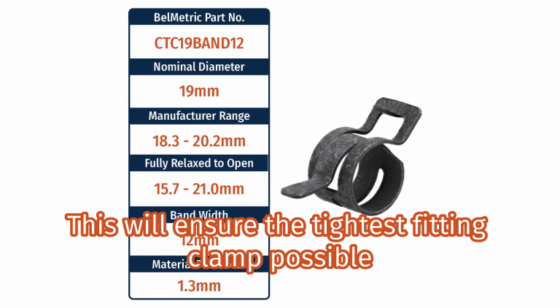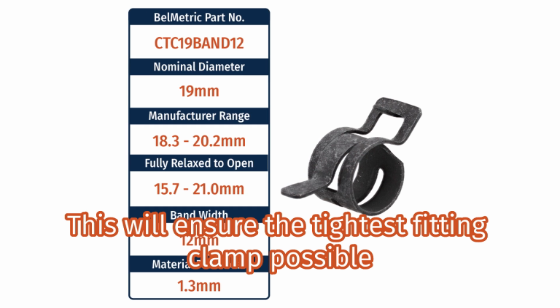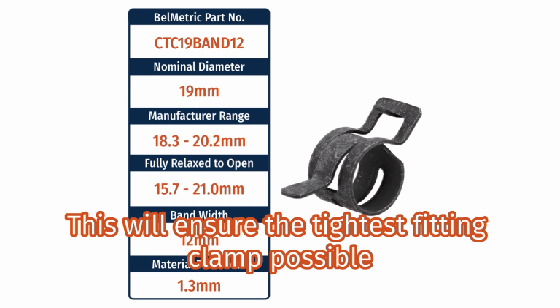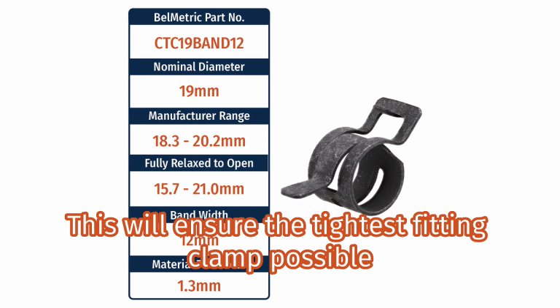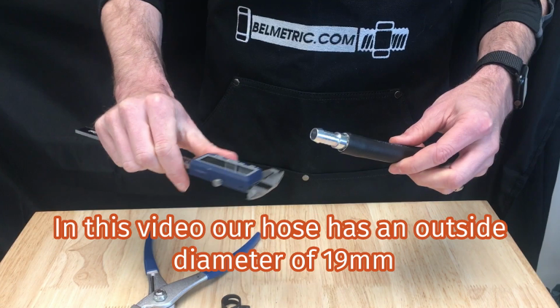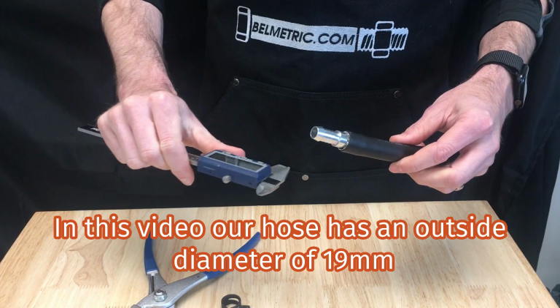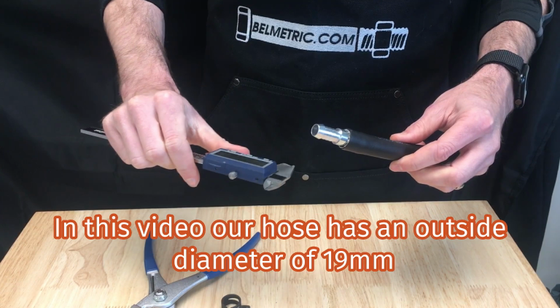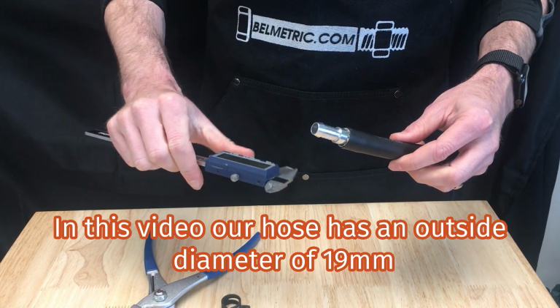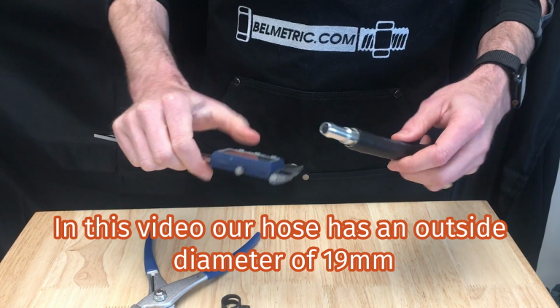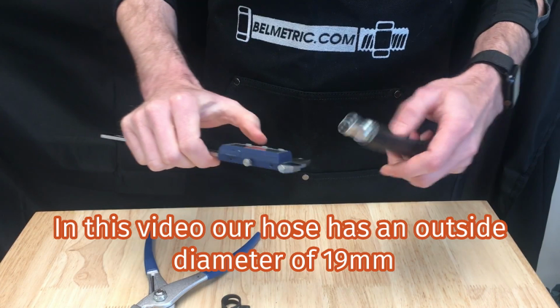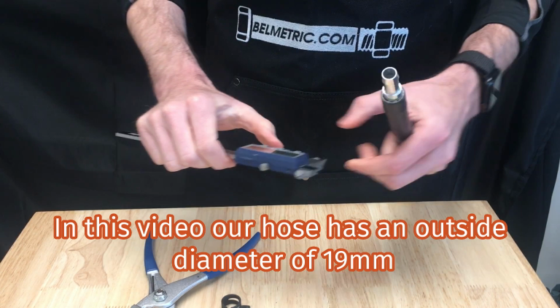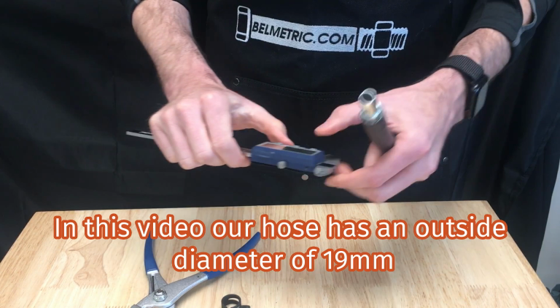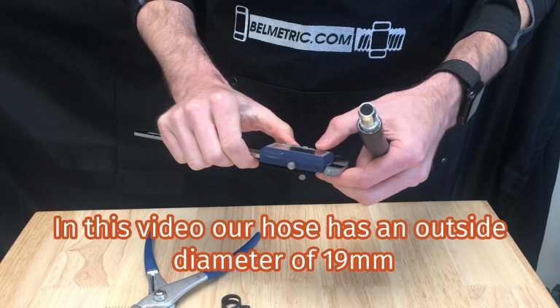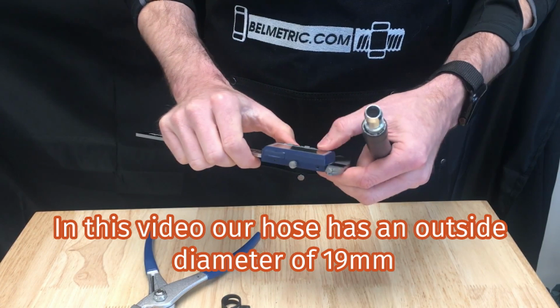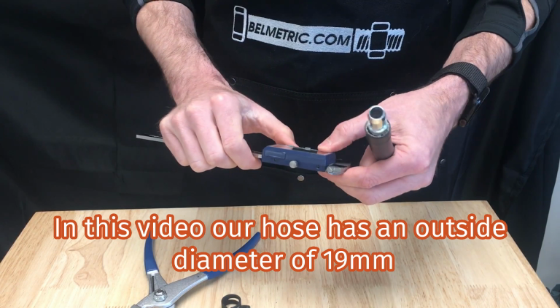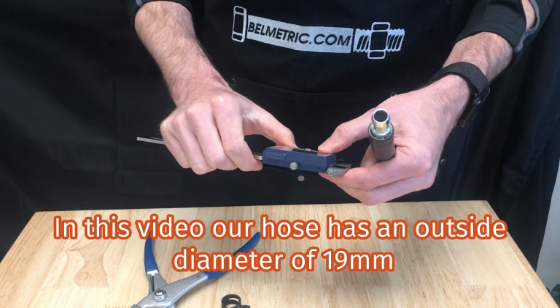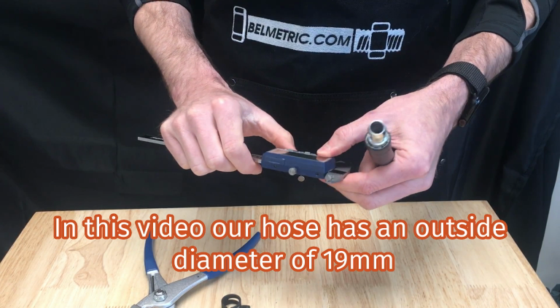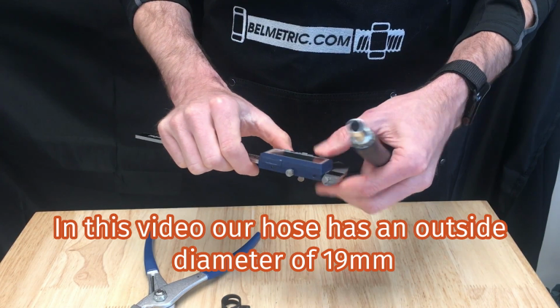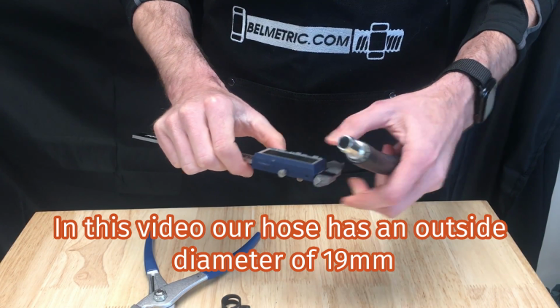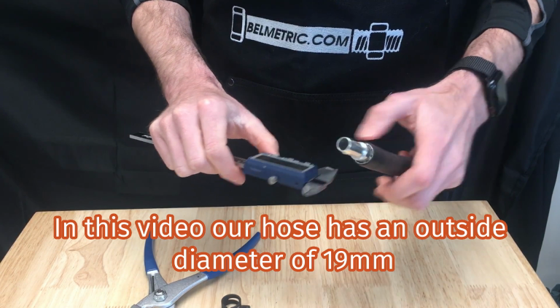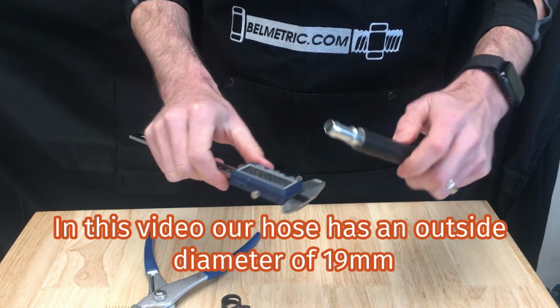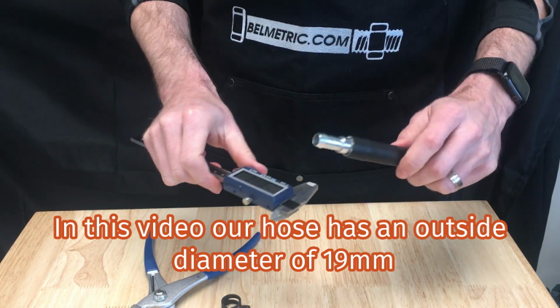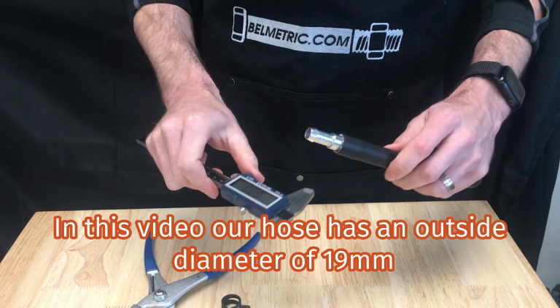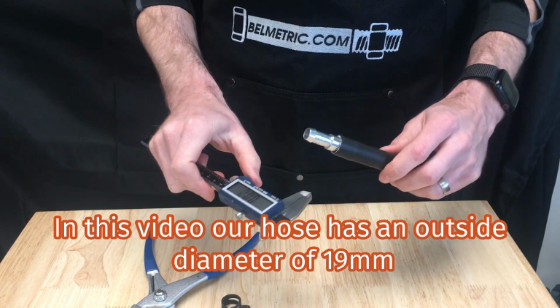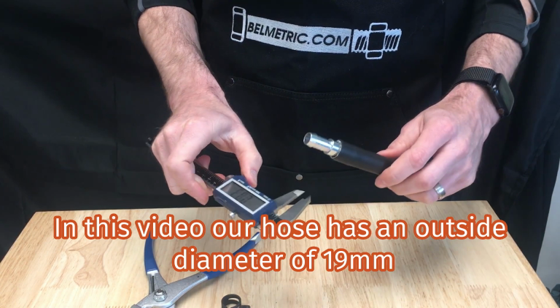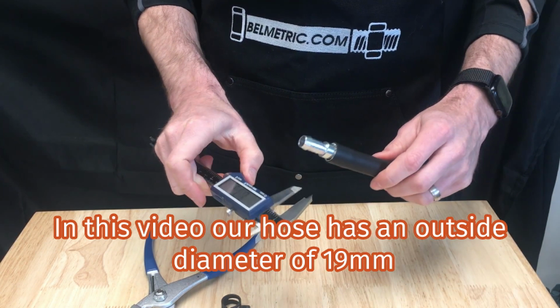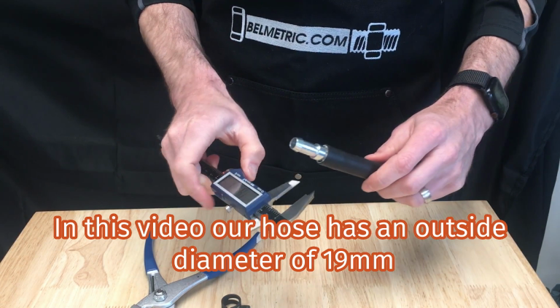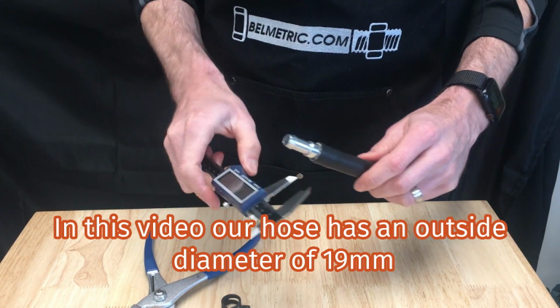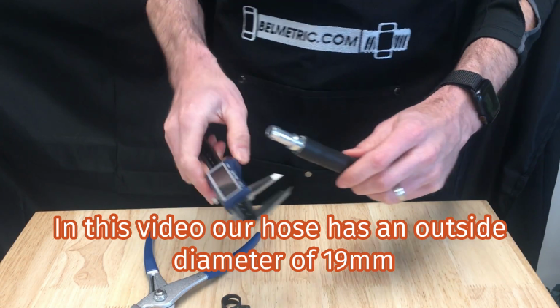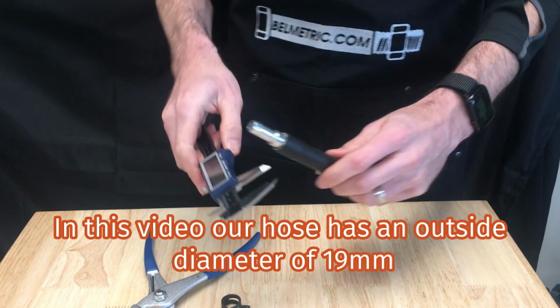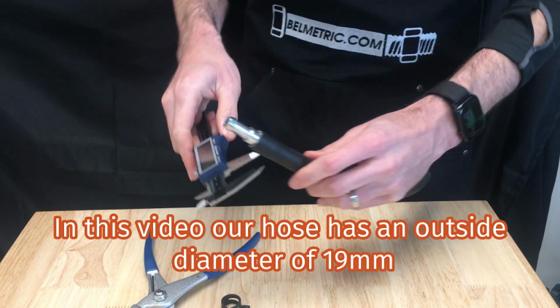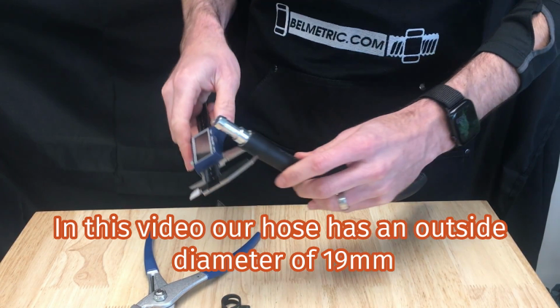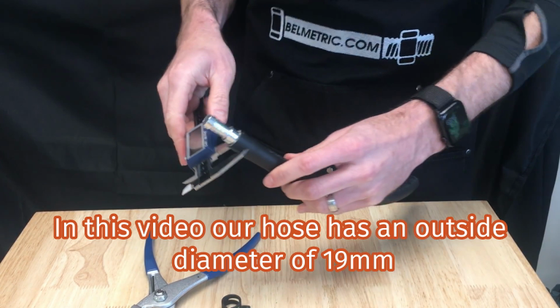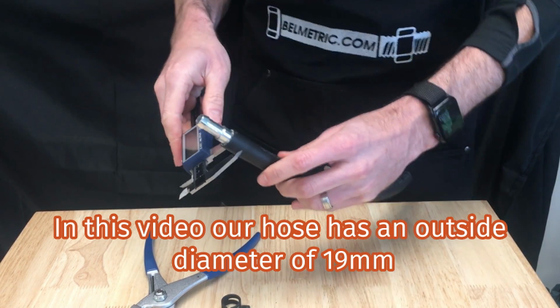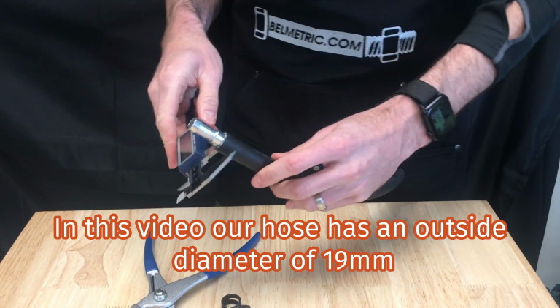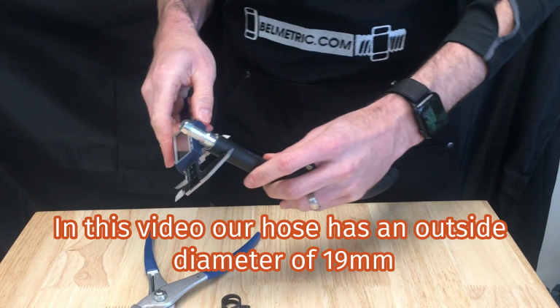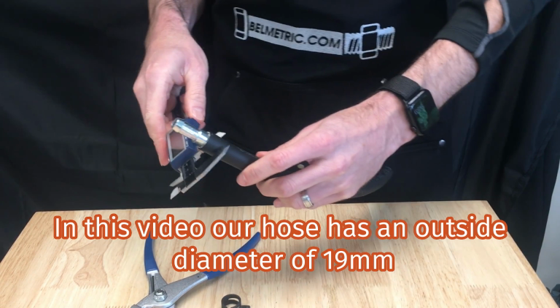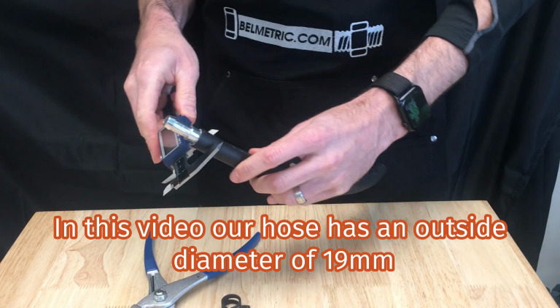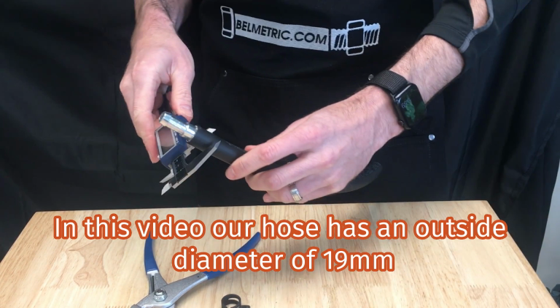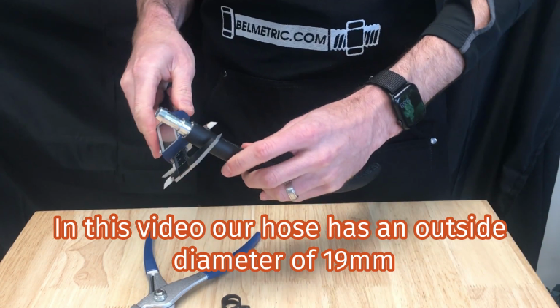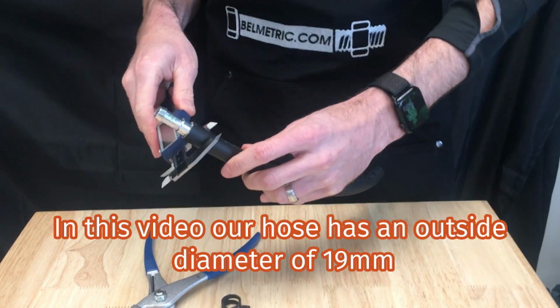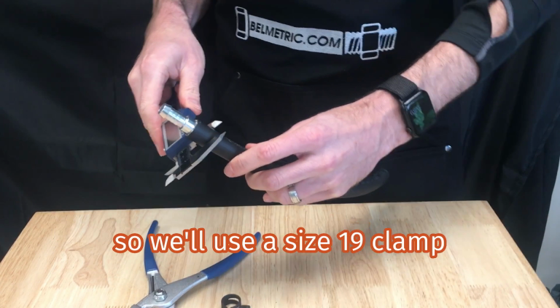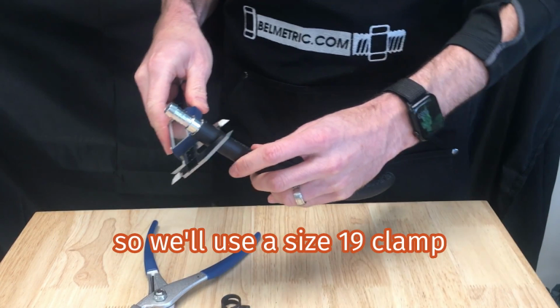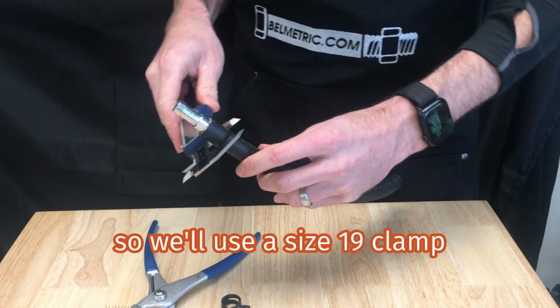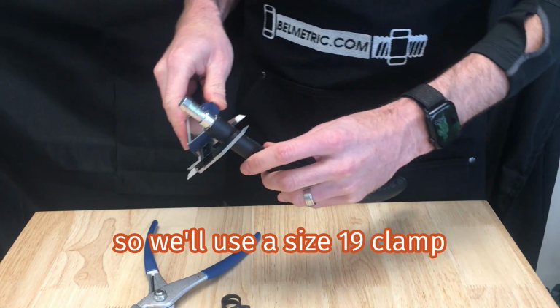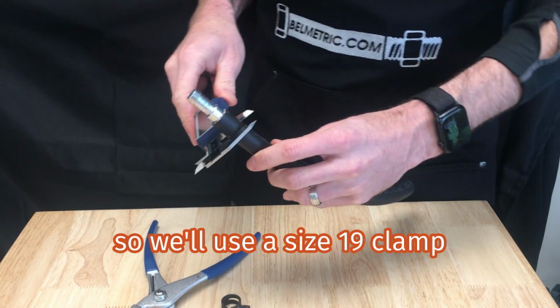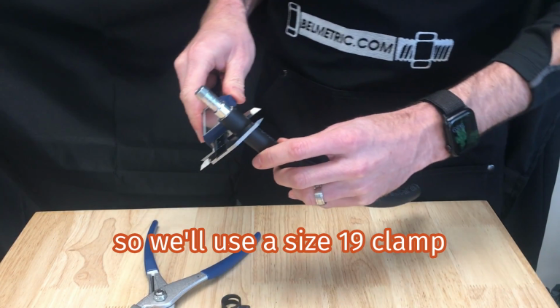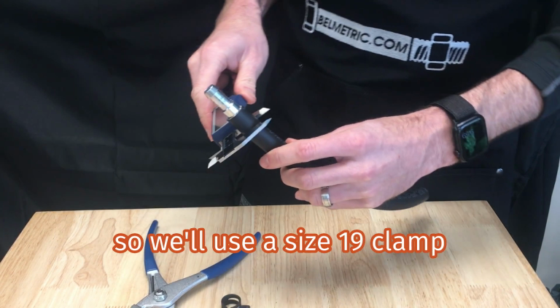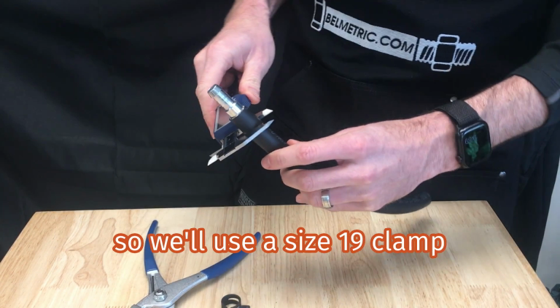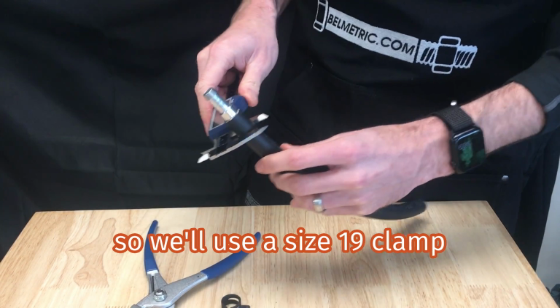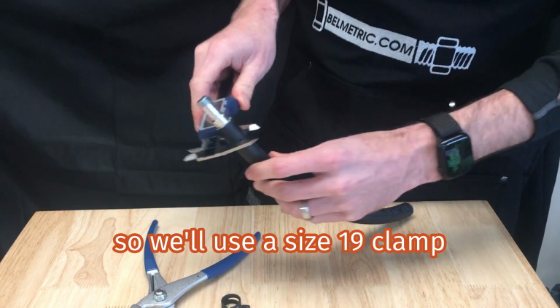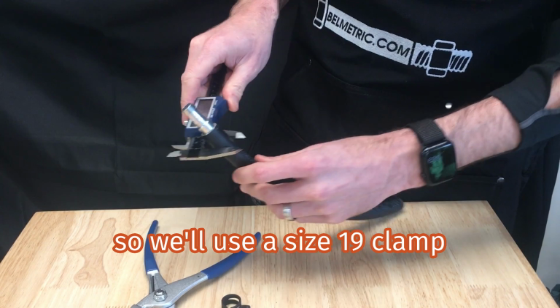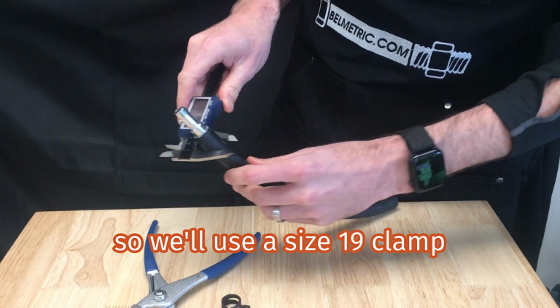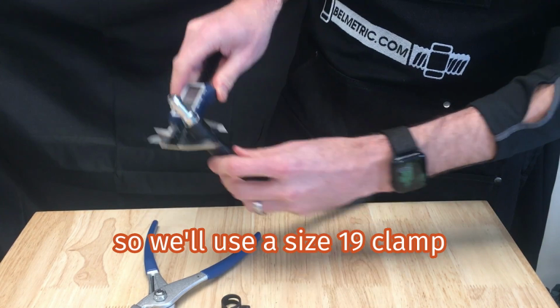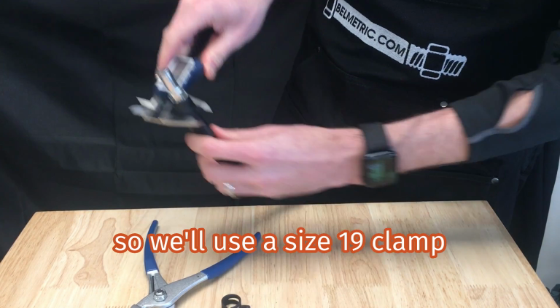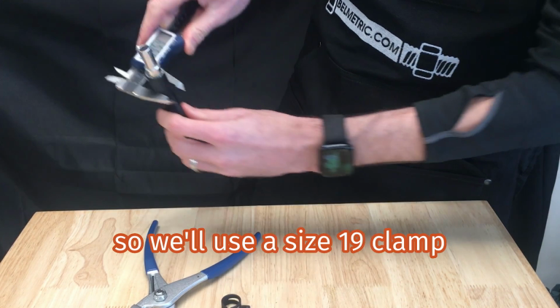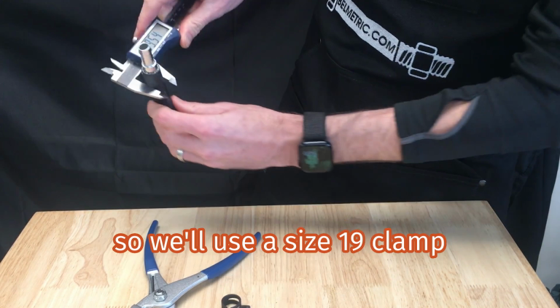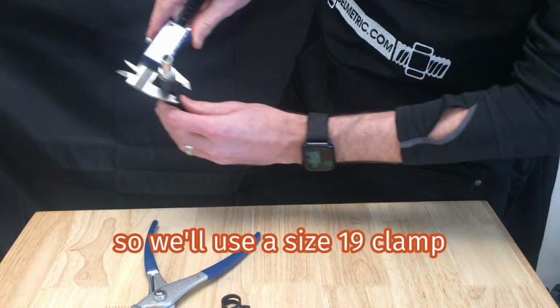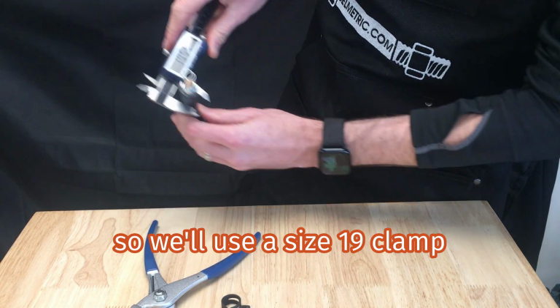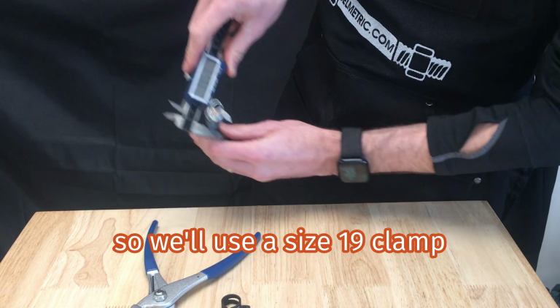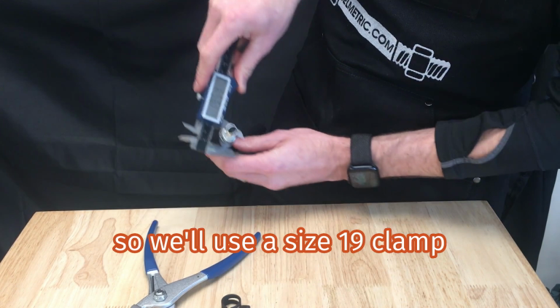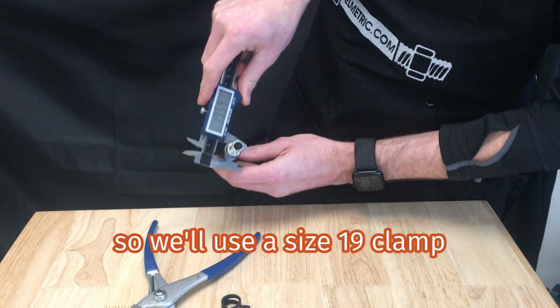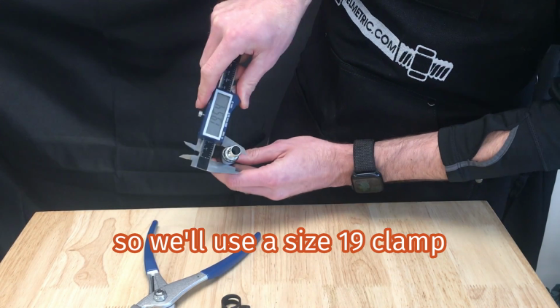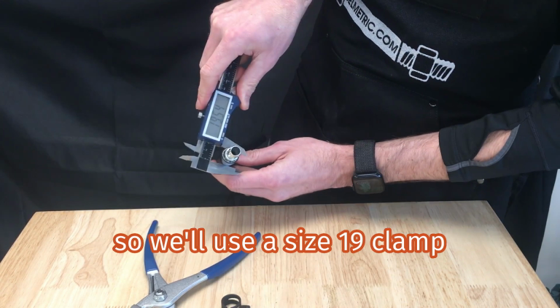In this video, our hose has an outside diameter of 19mm, so we'll use a size 19 clamp.